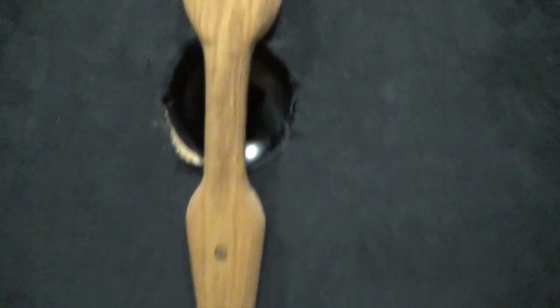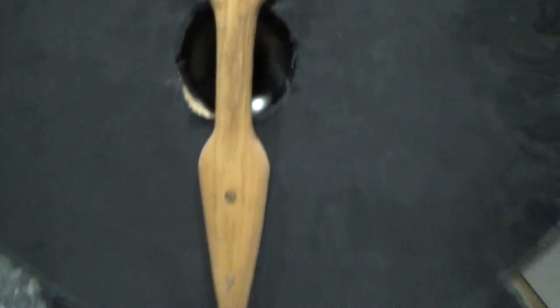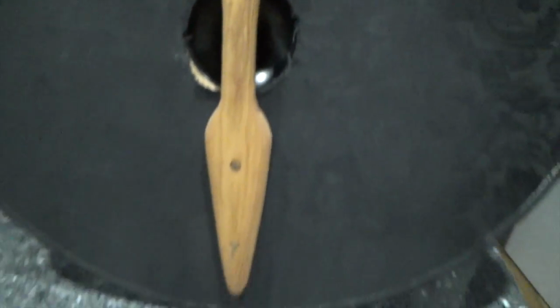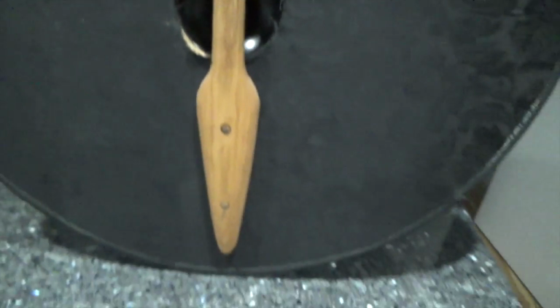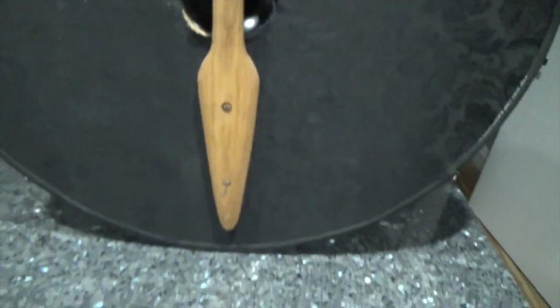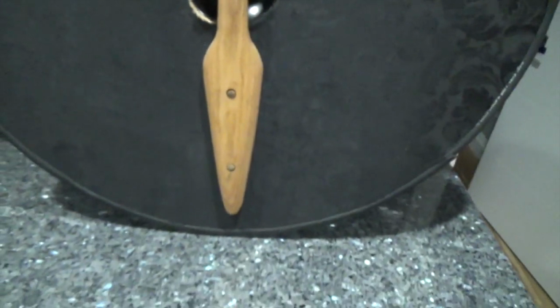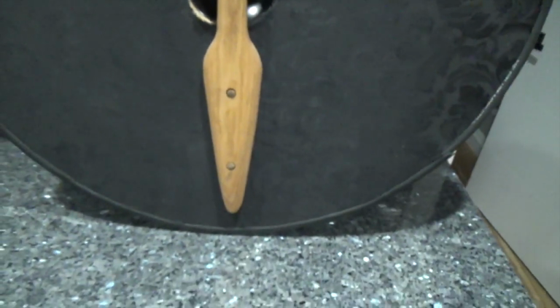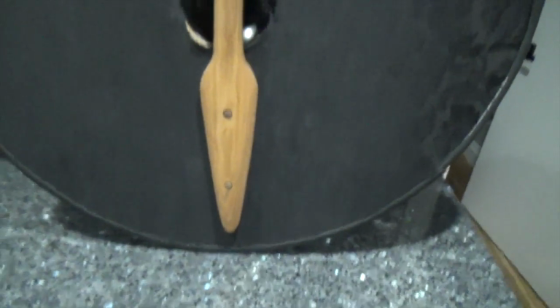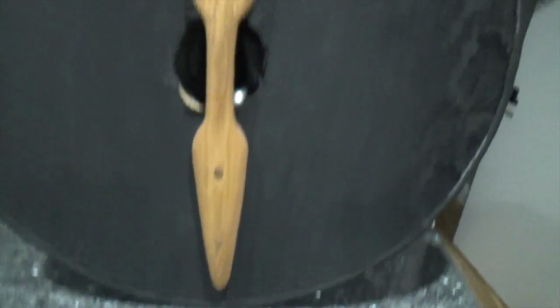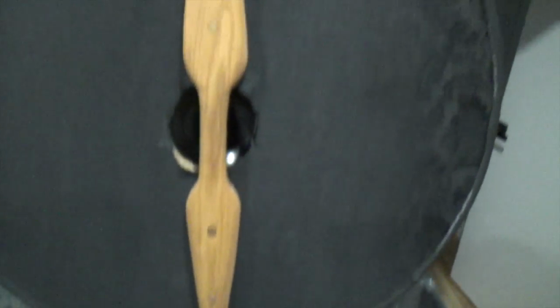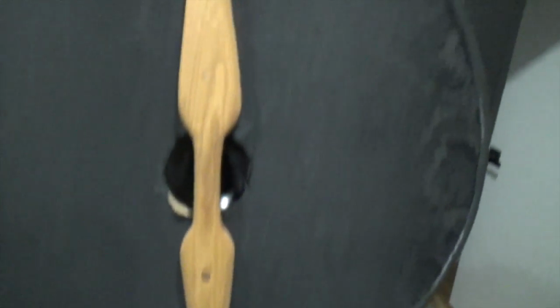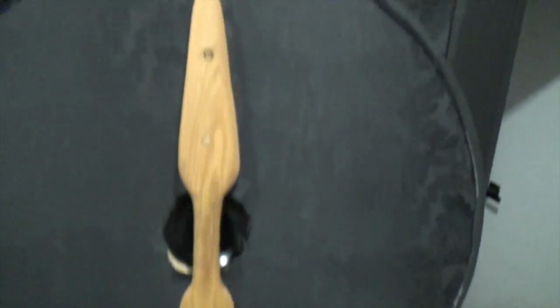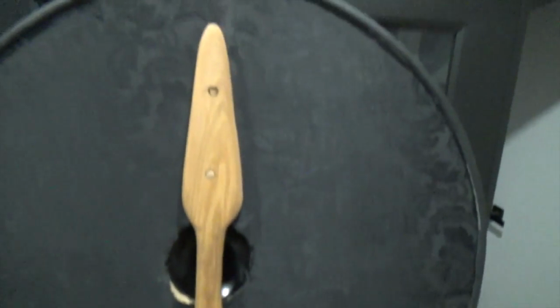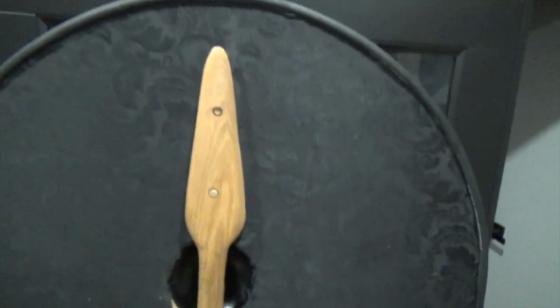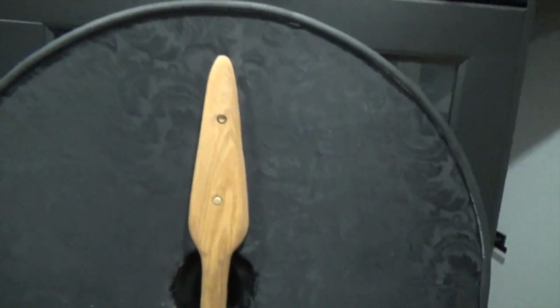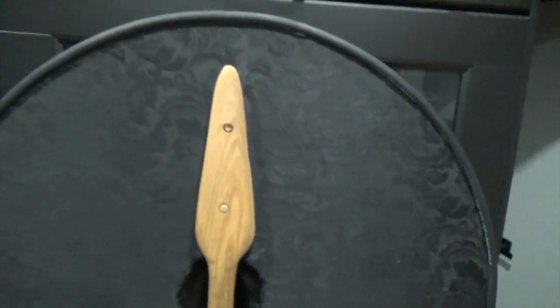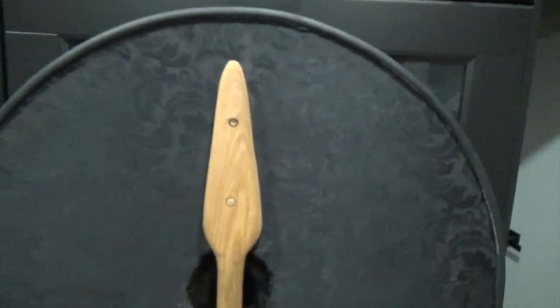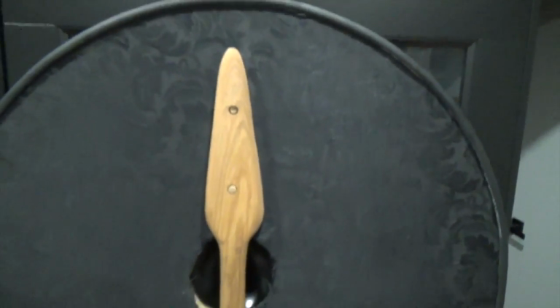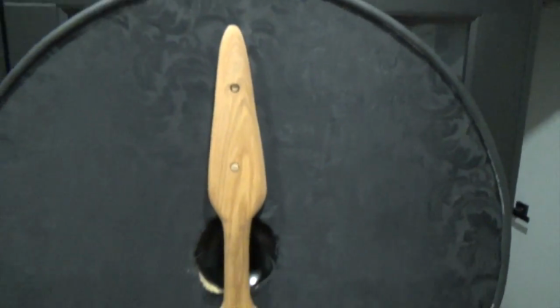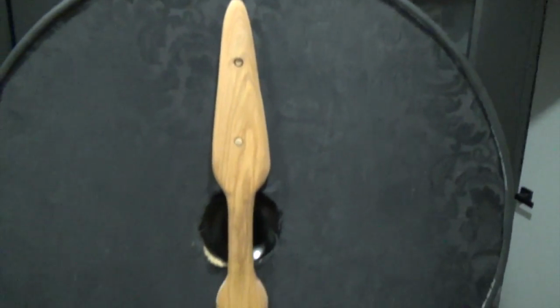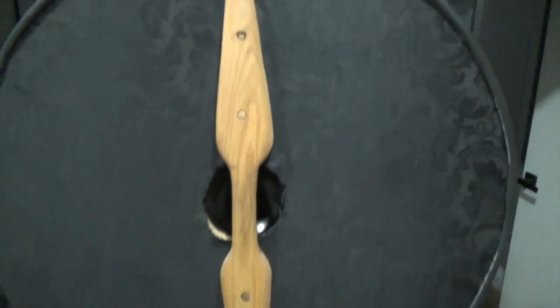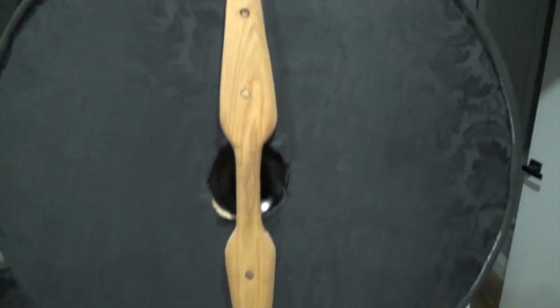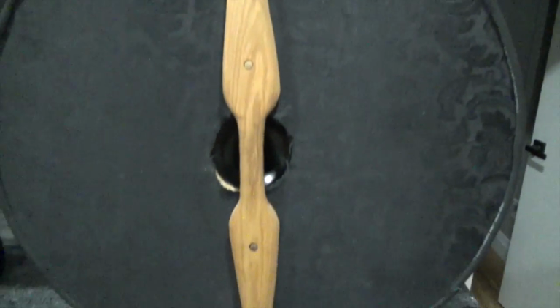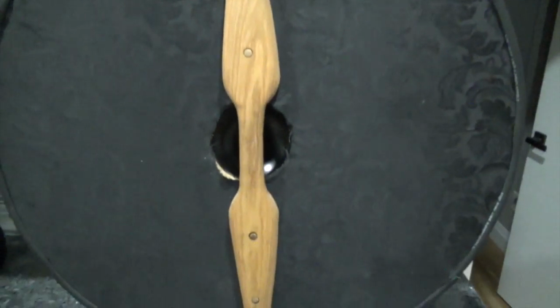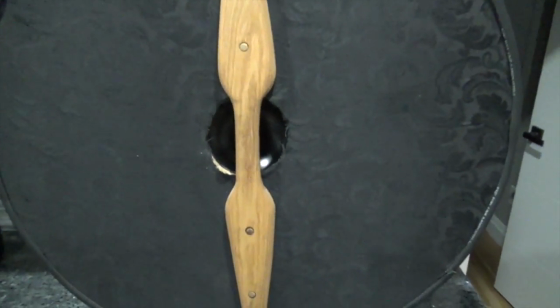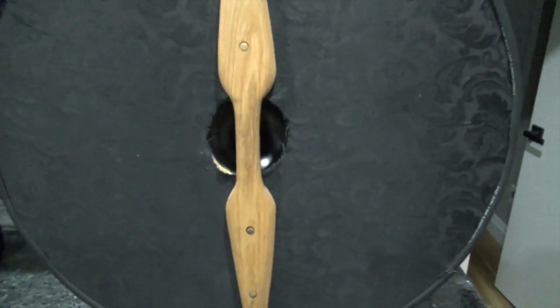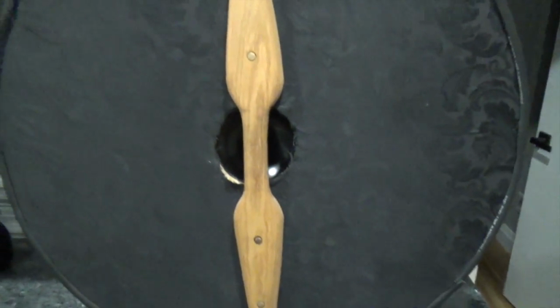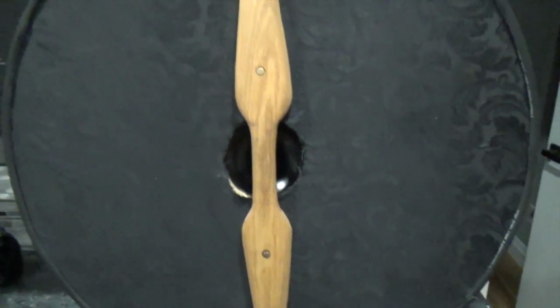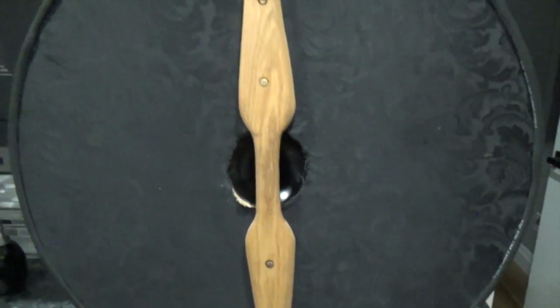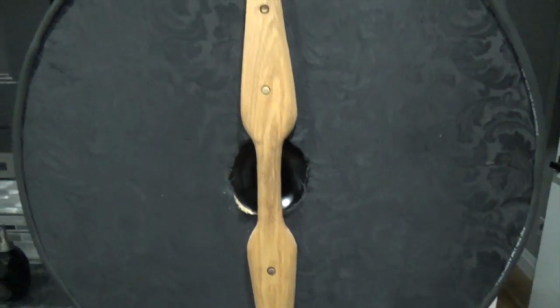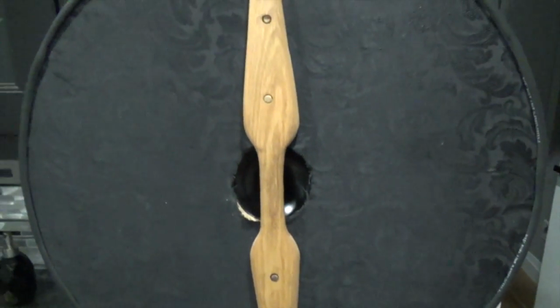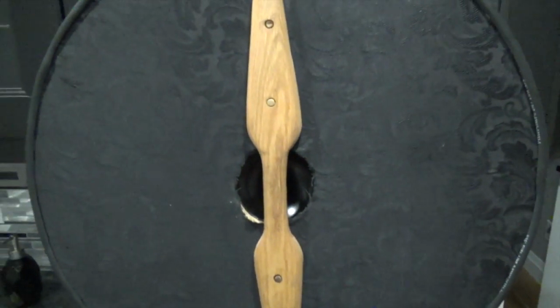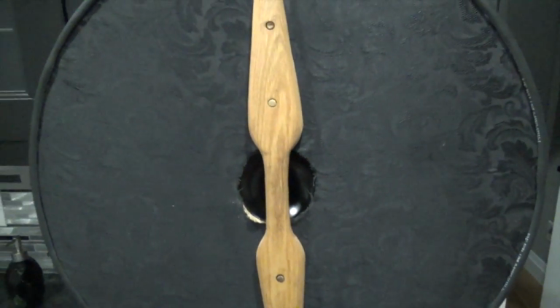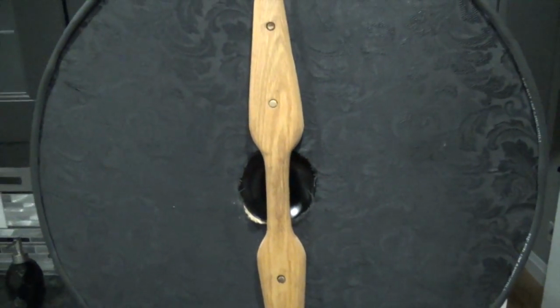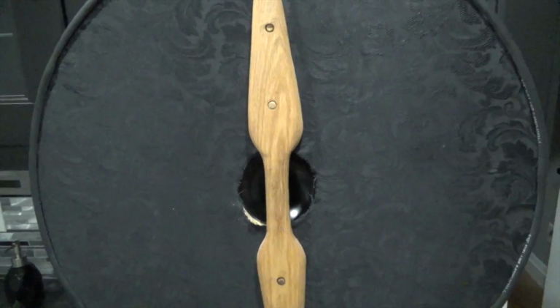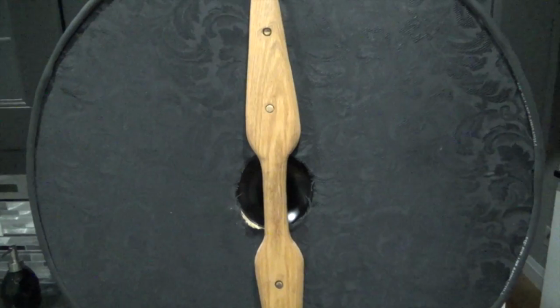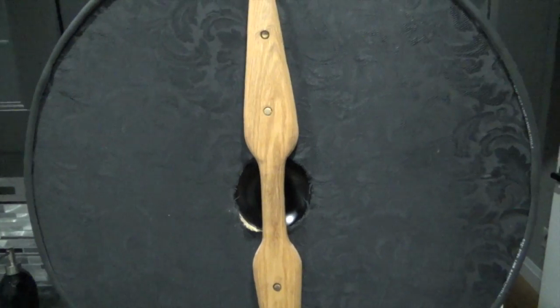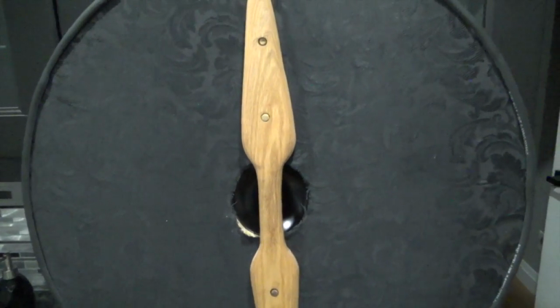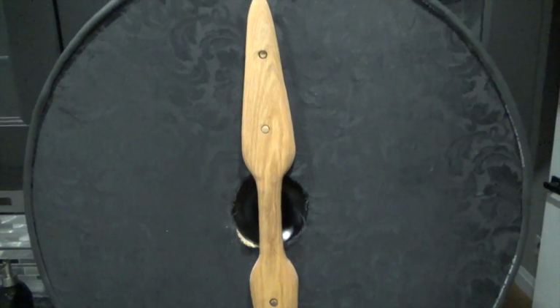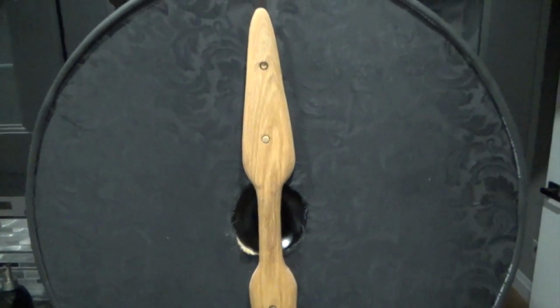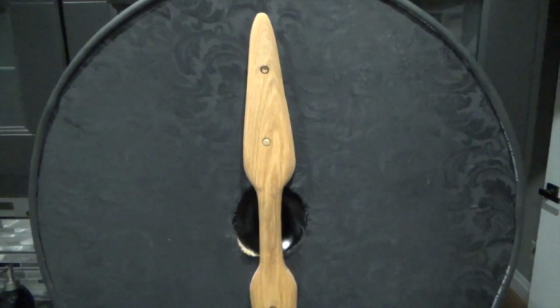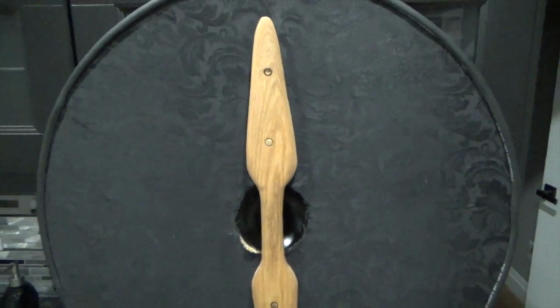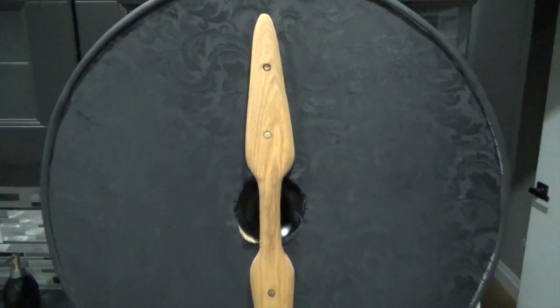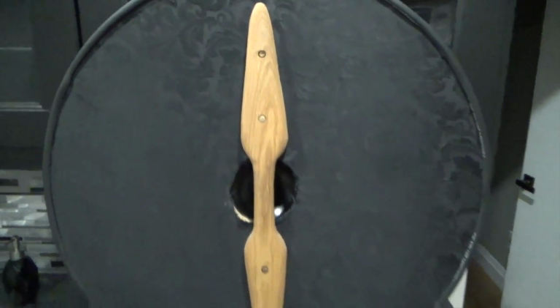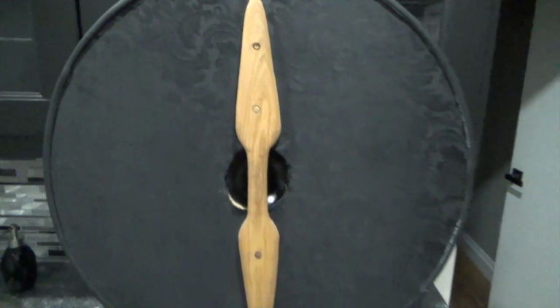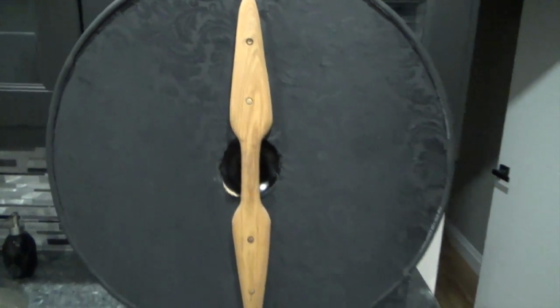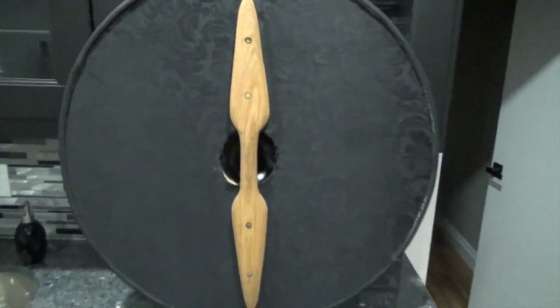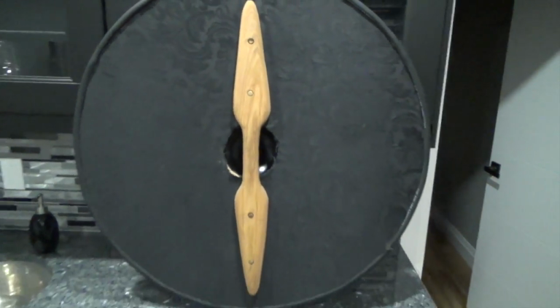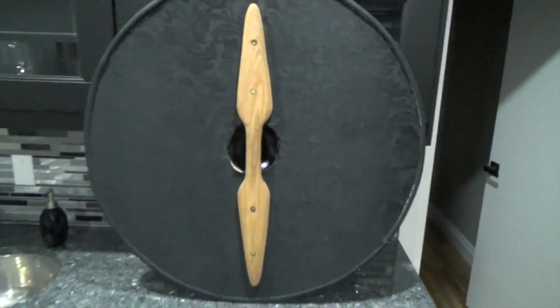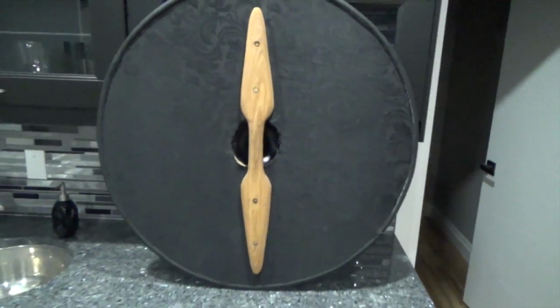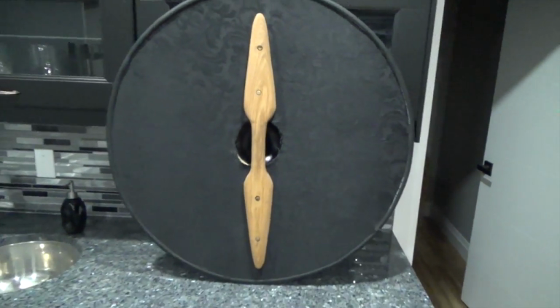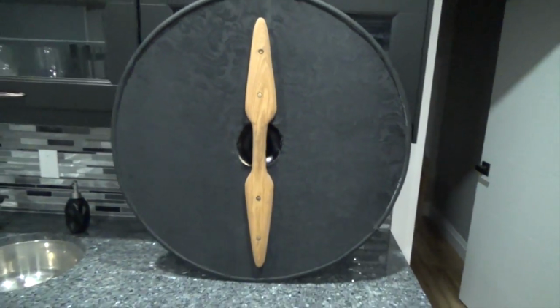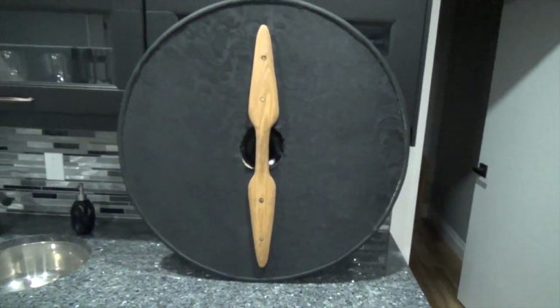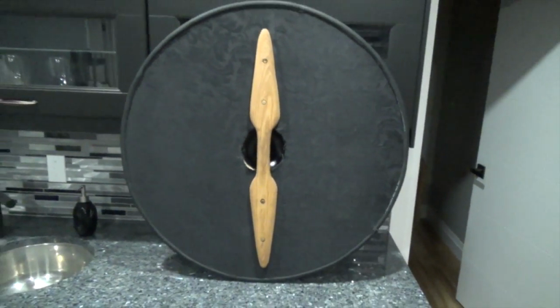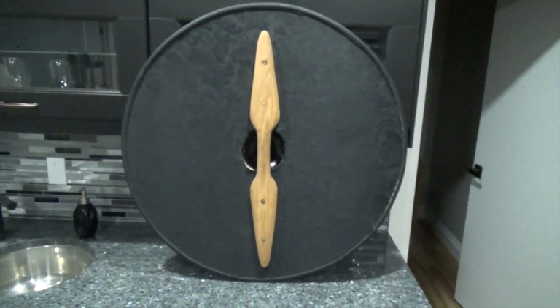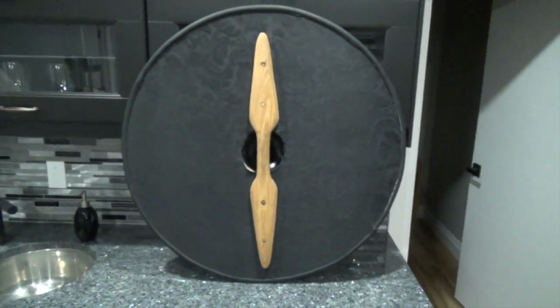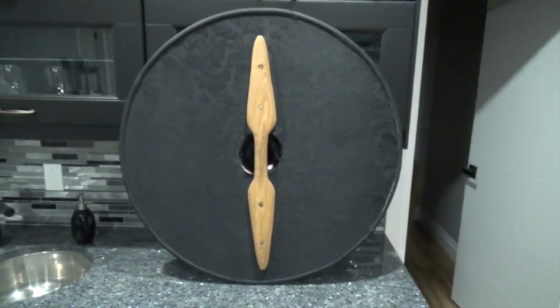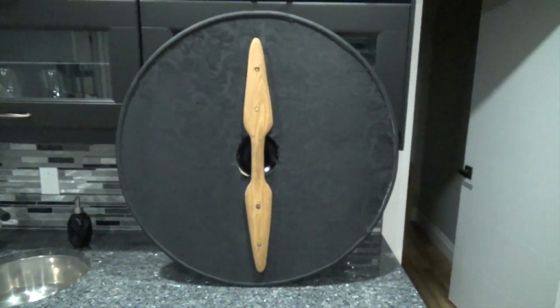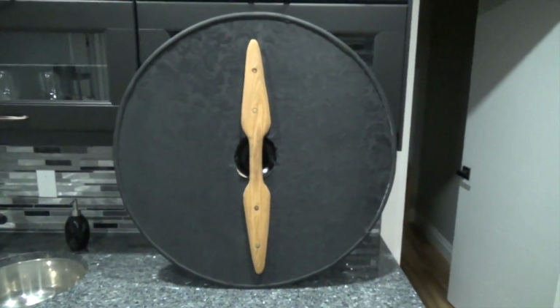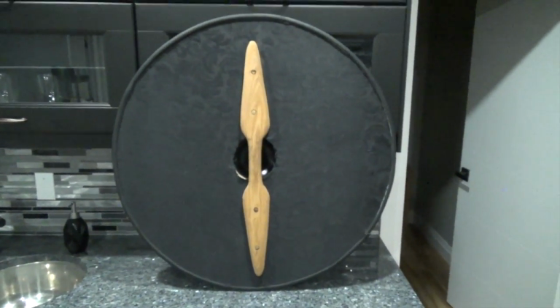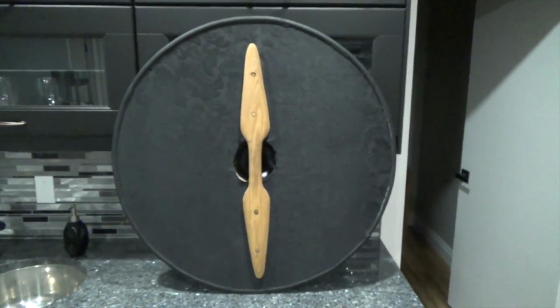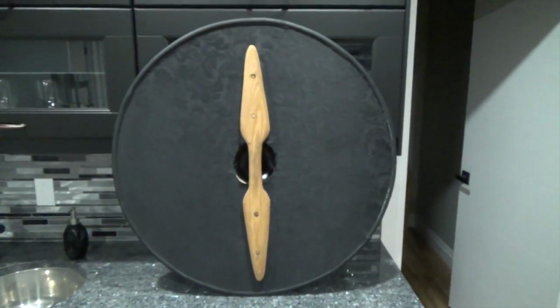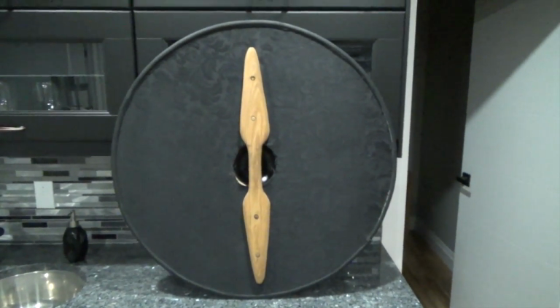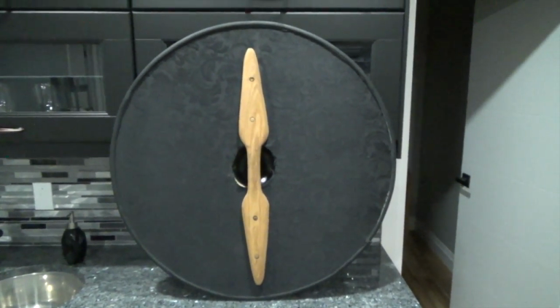Even though it's just a wall hanger, I wanted to make it last. And as you can see, I'm very impressed with the results.